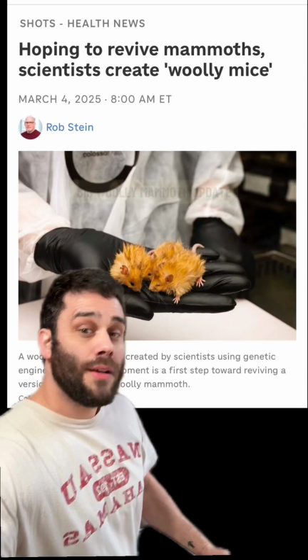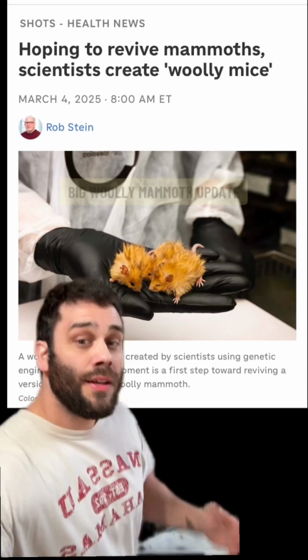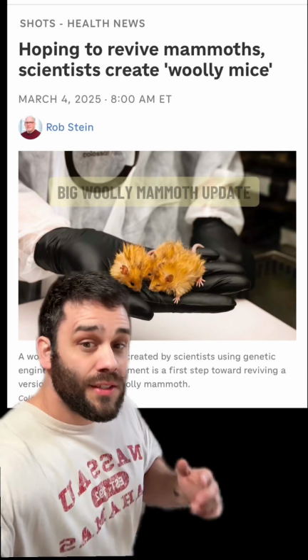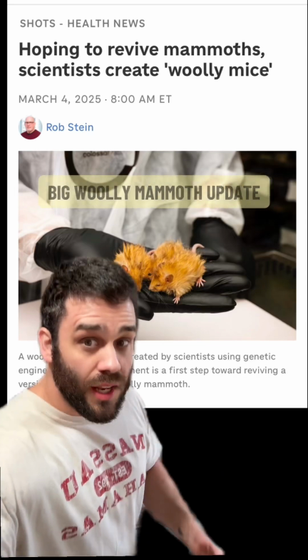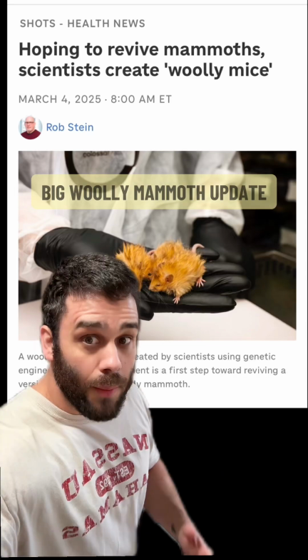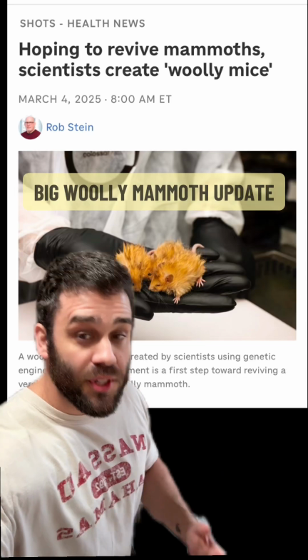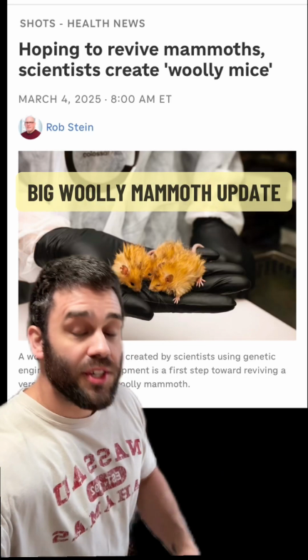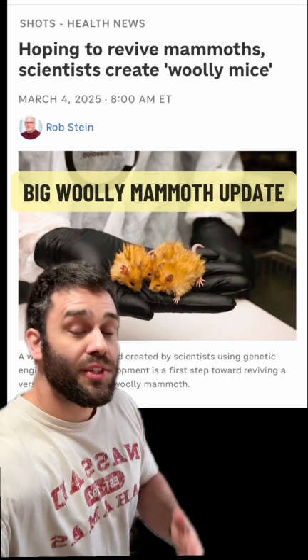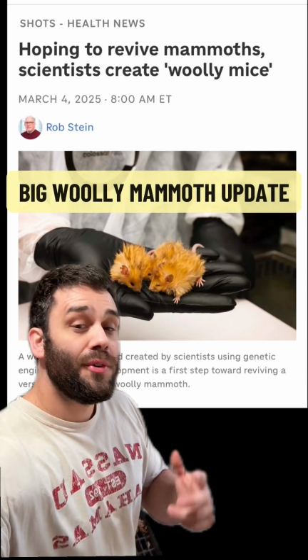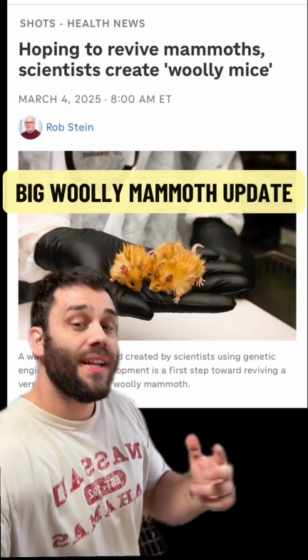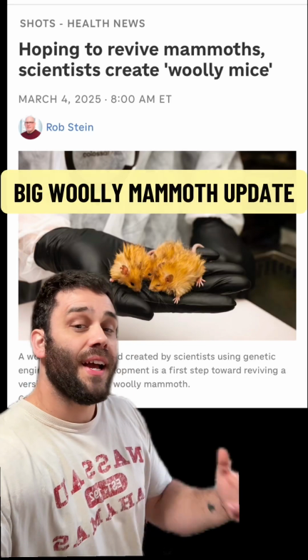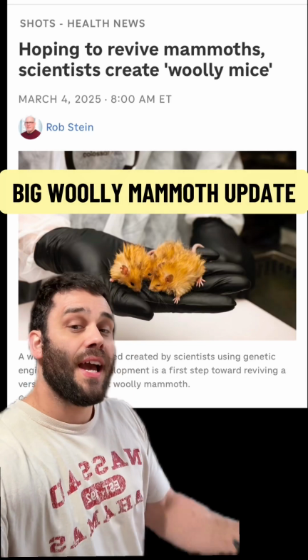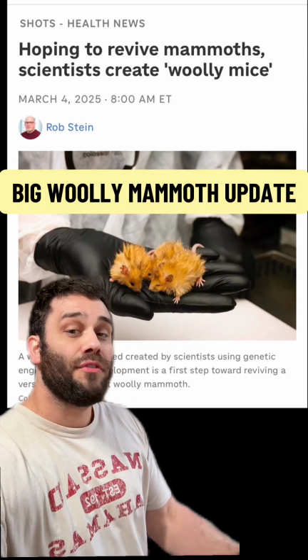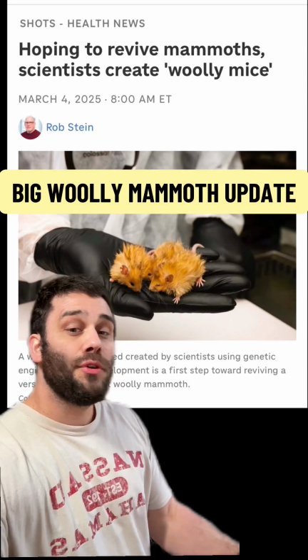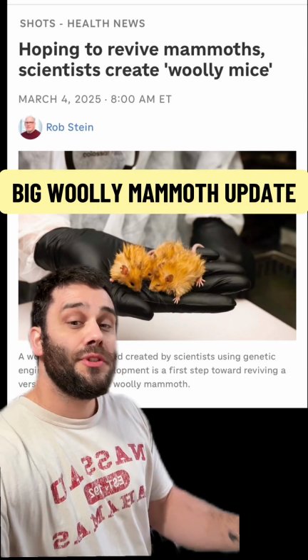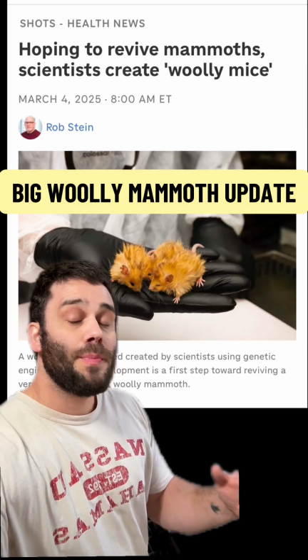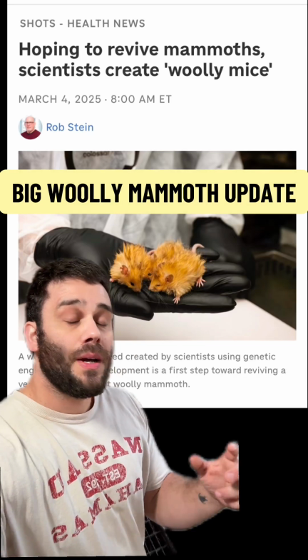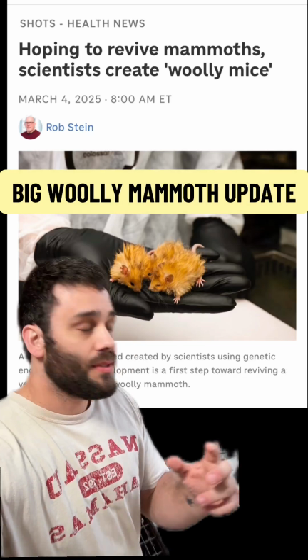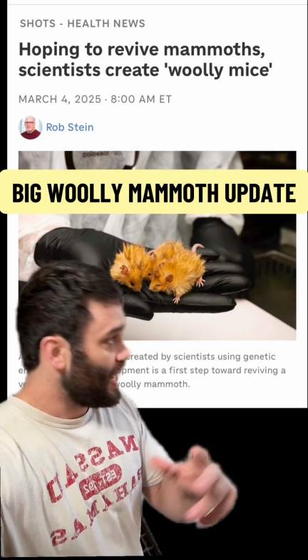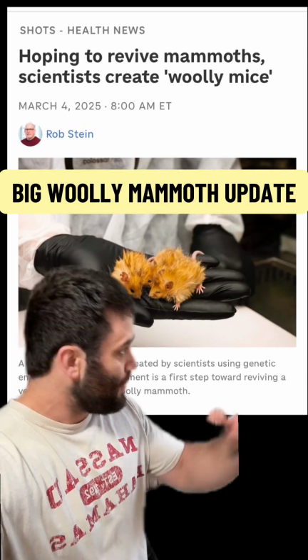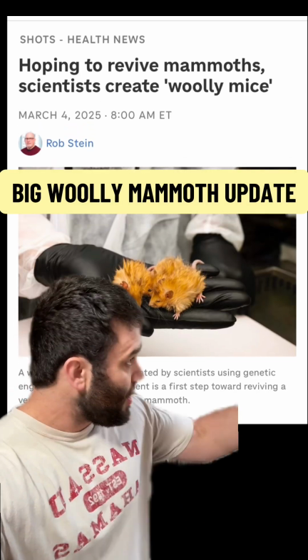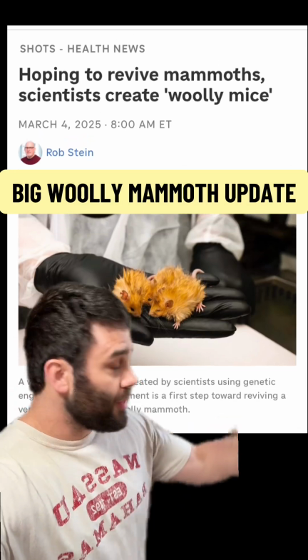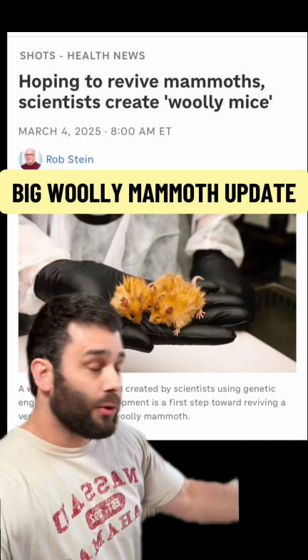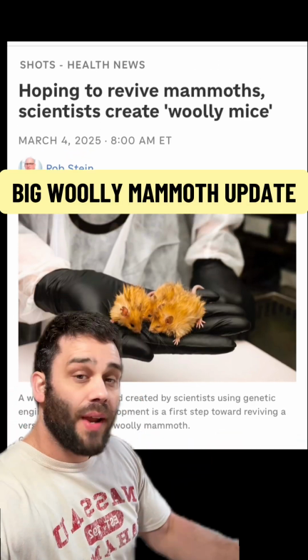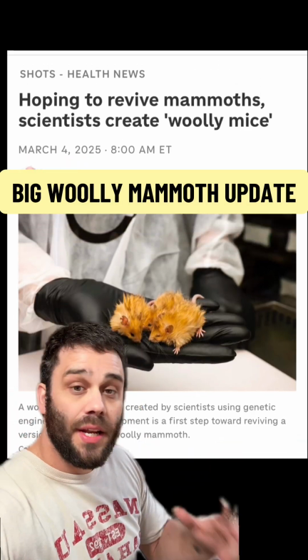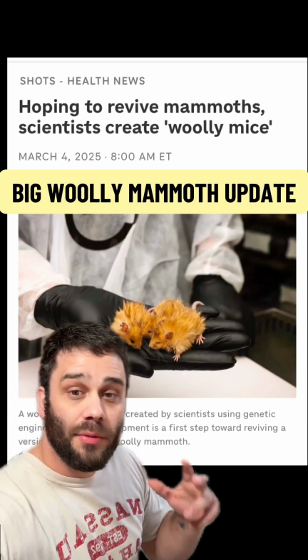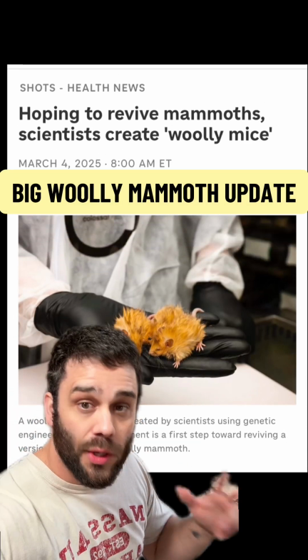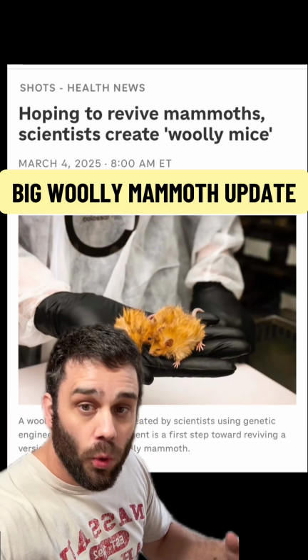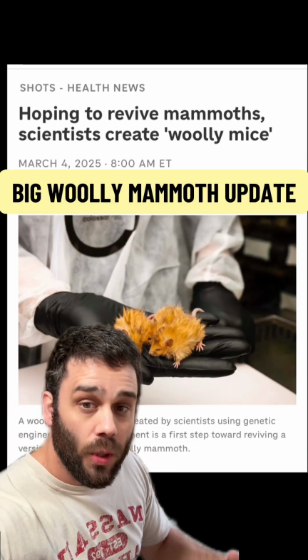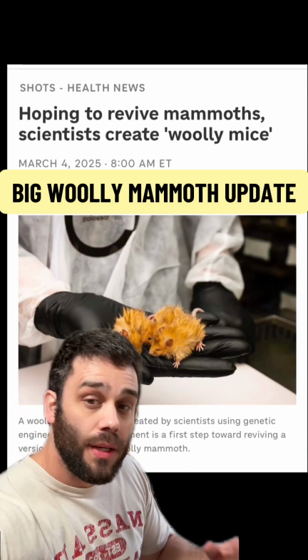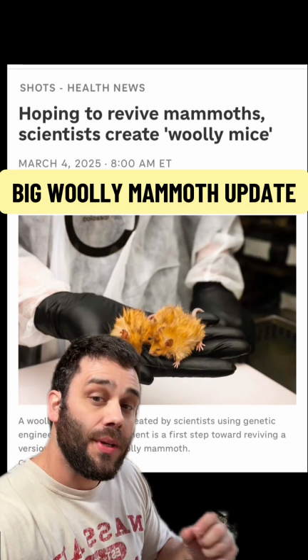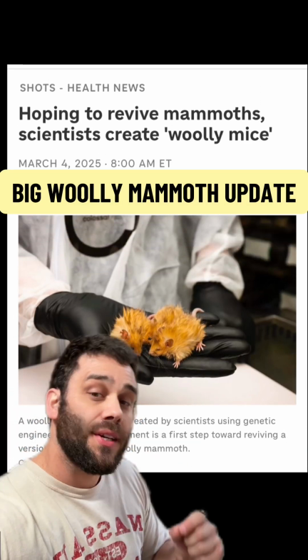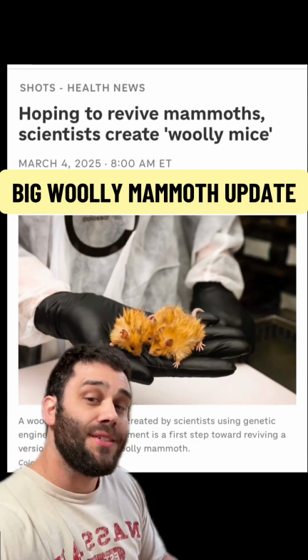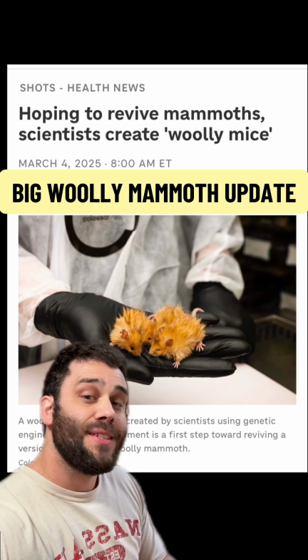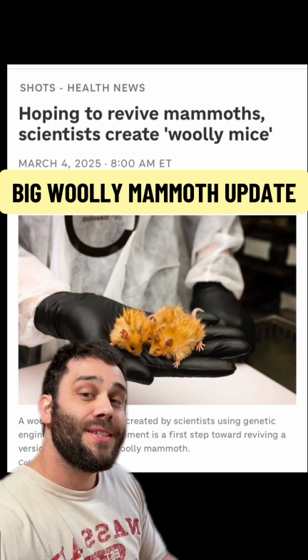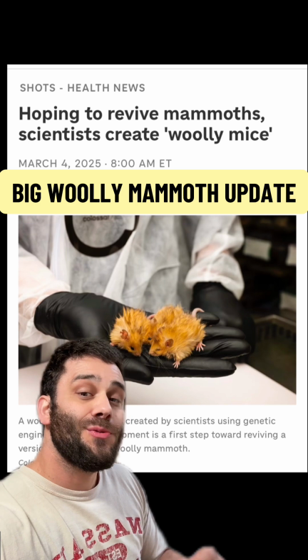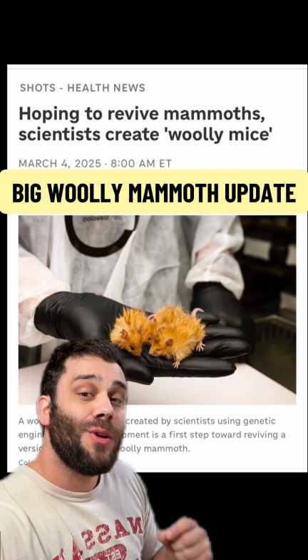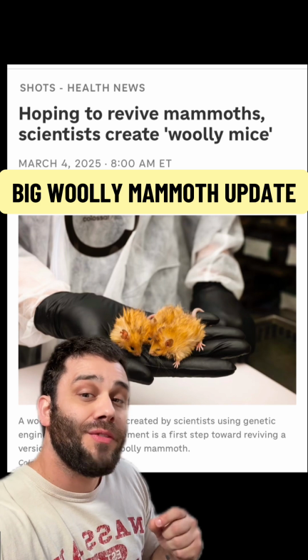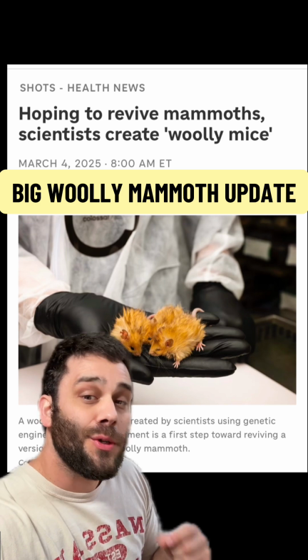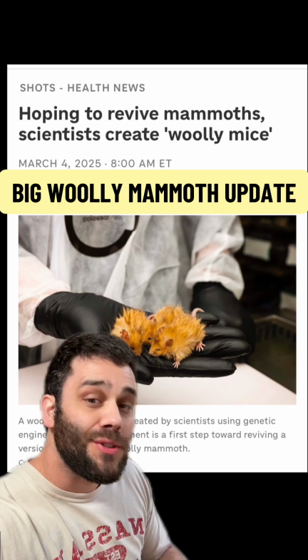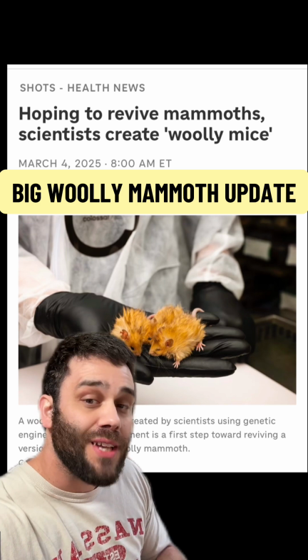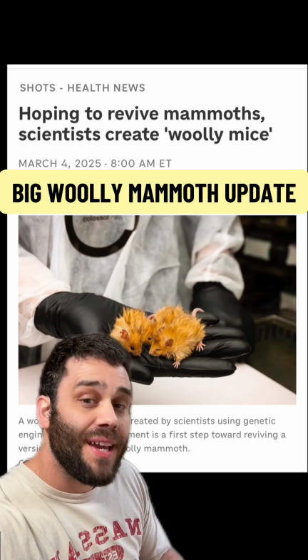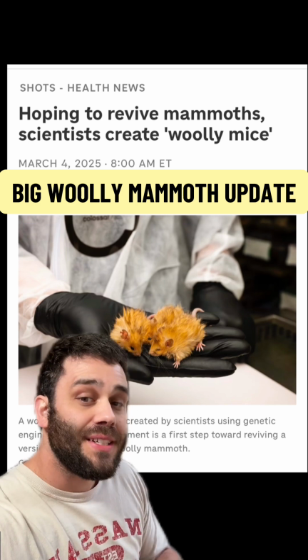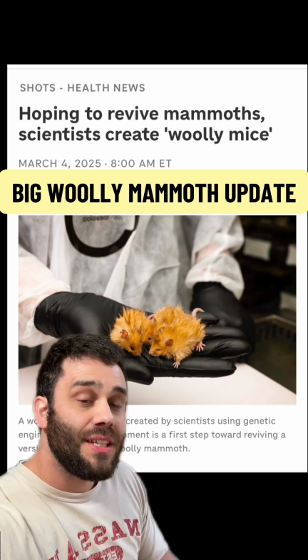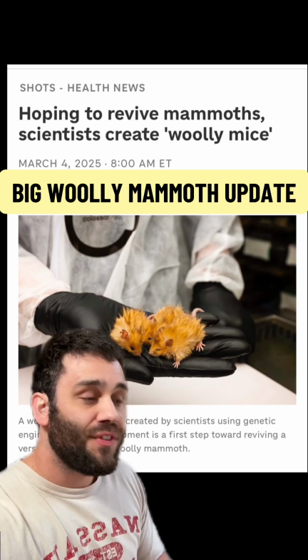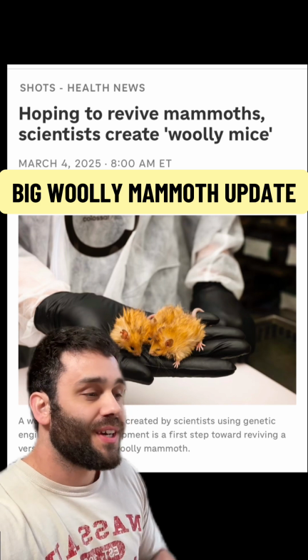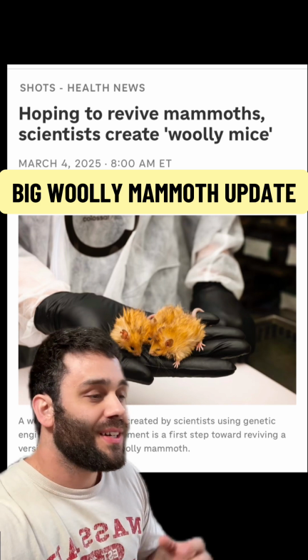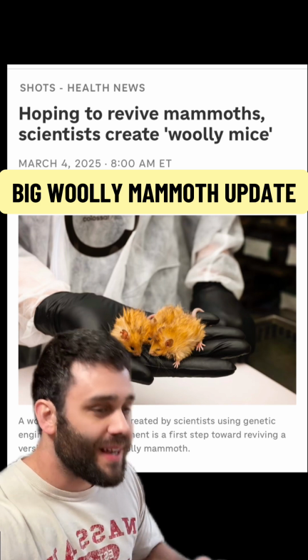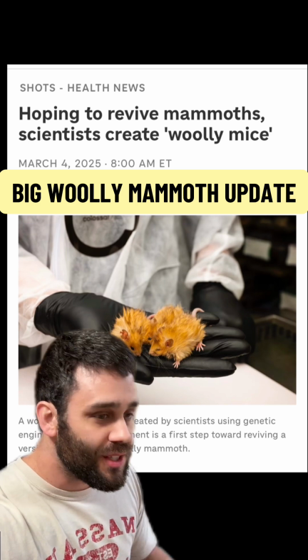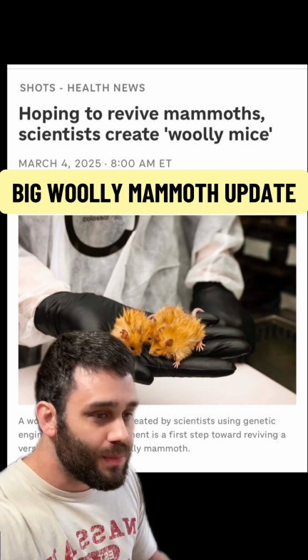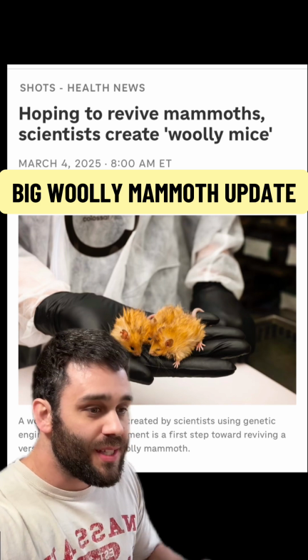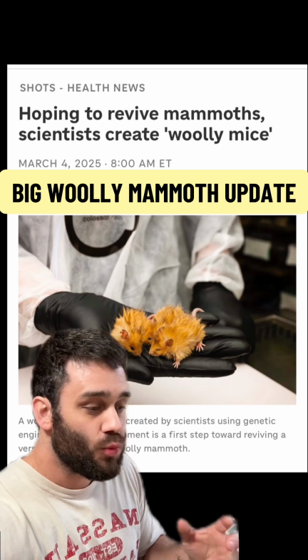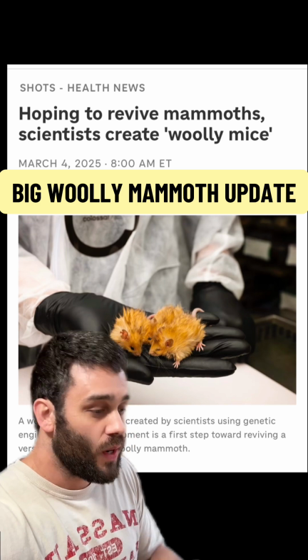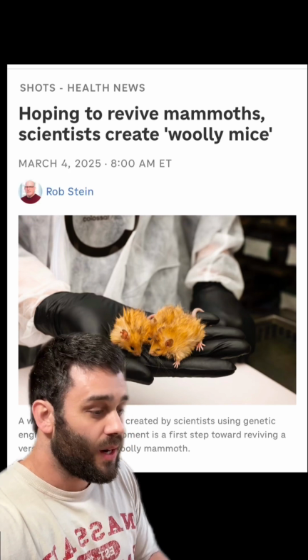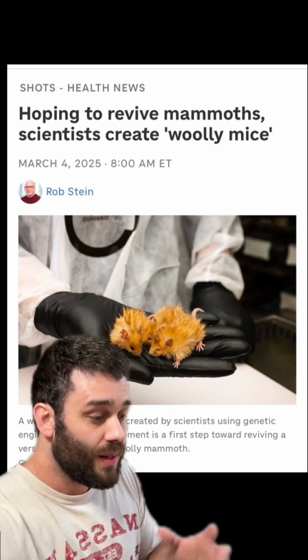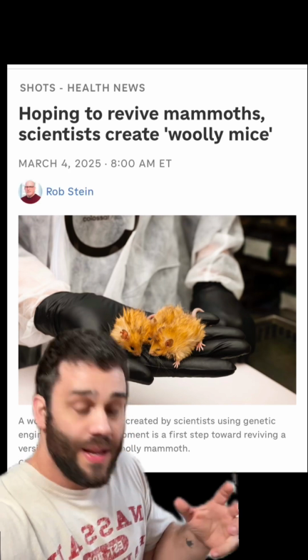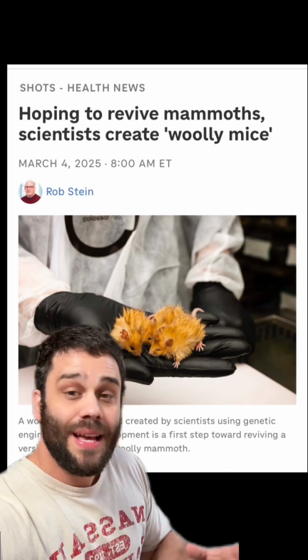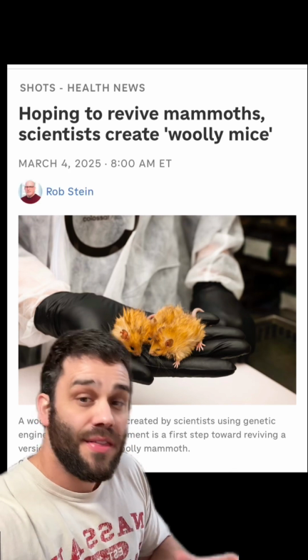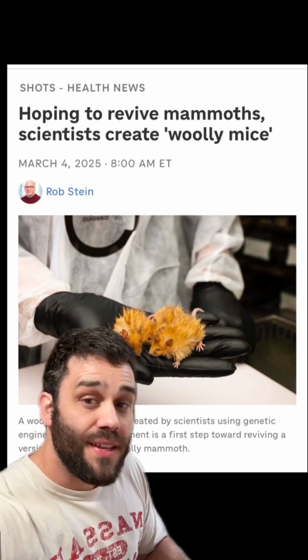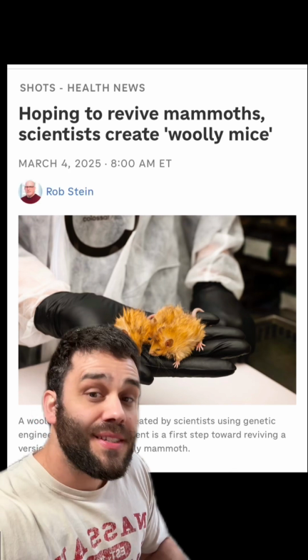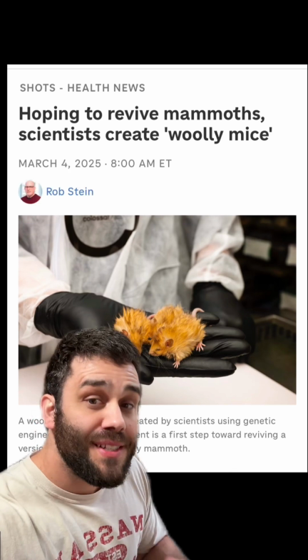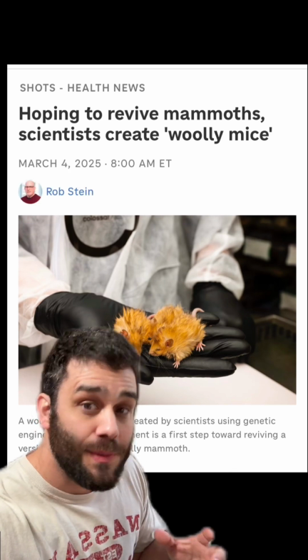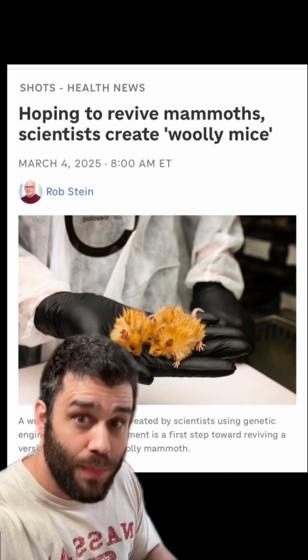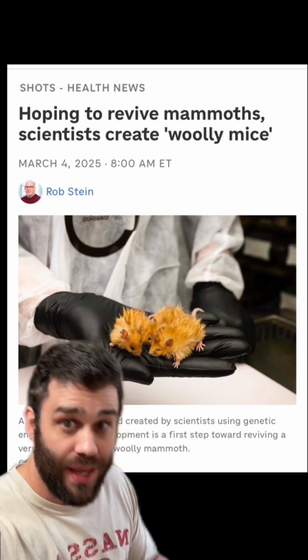Stop what you're doing. I have goosebumps. I'm out in the rain recording because this is one of those scientific announcements where this is big.